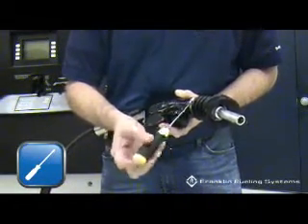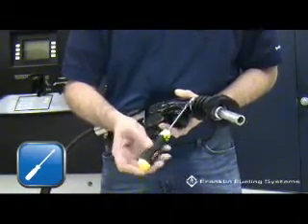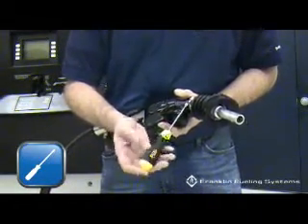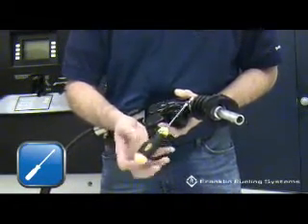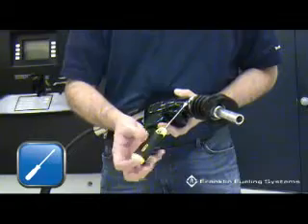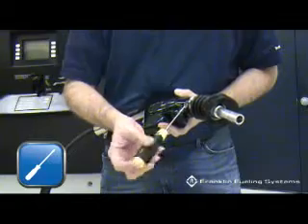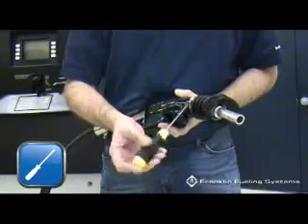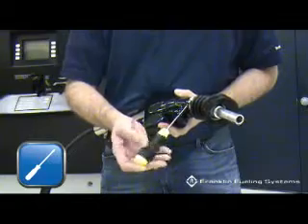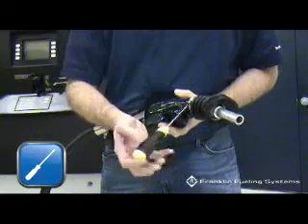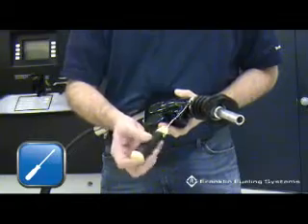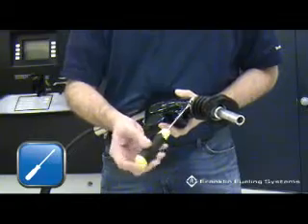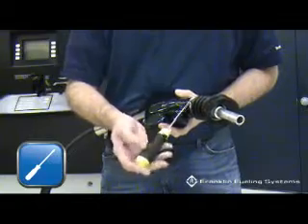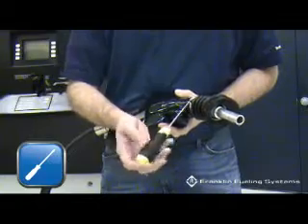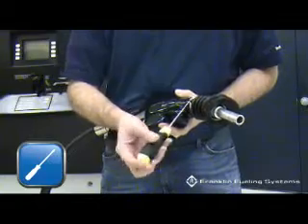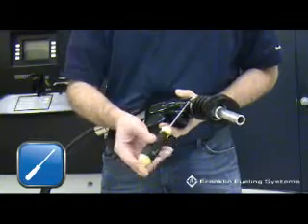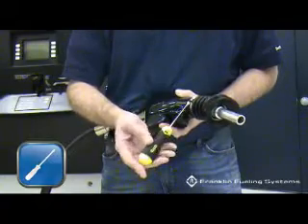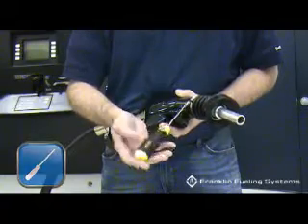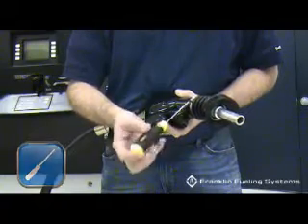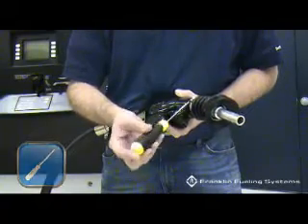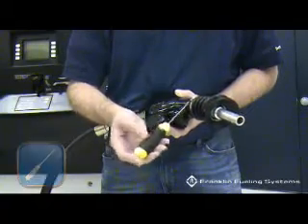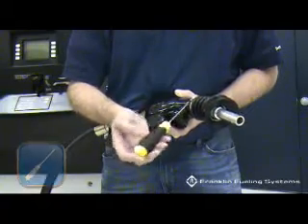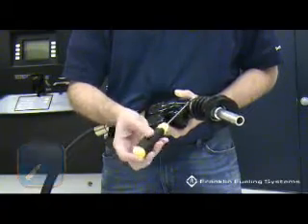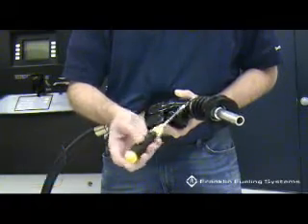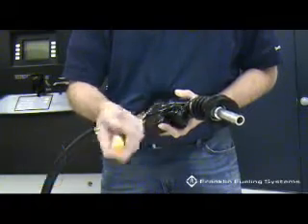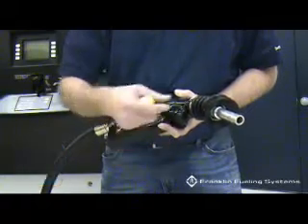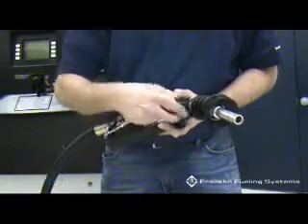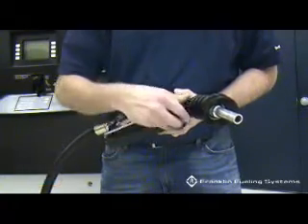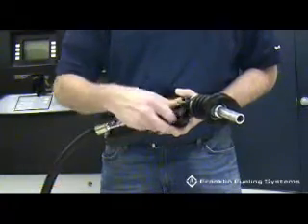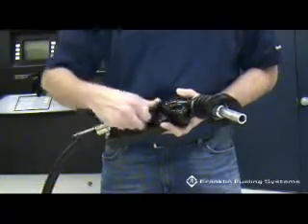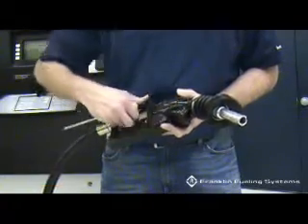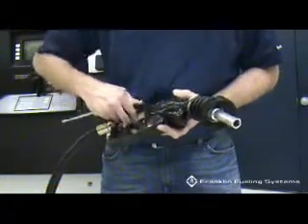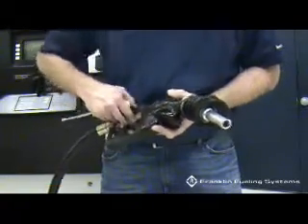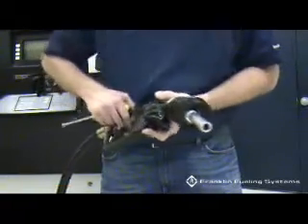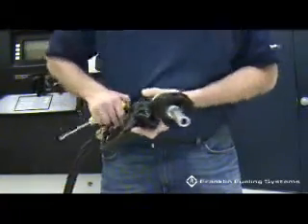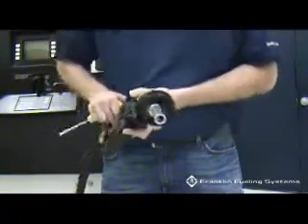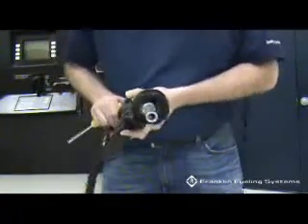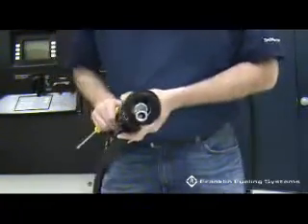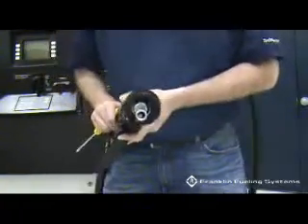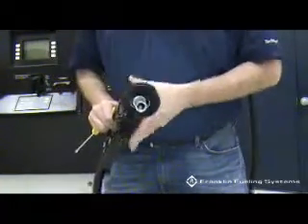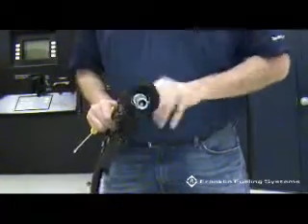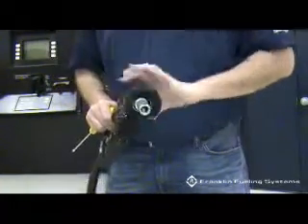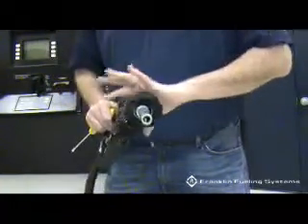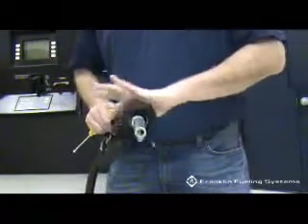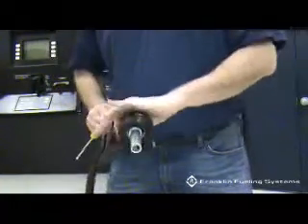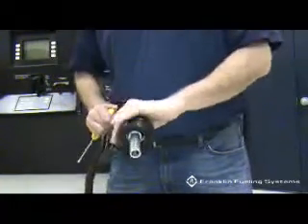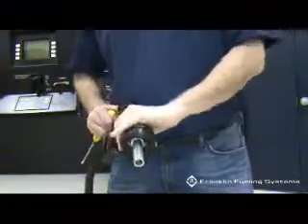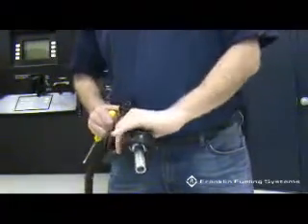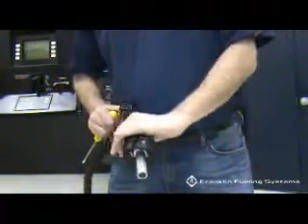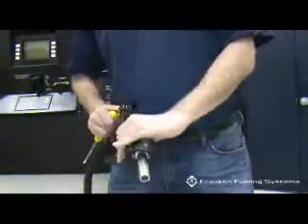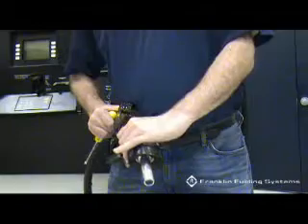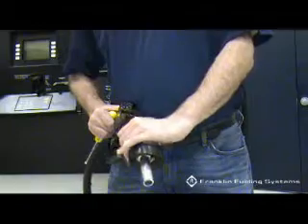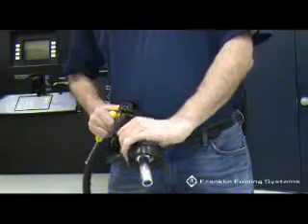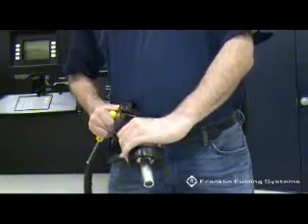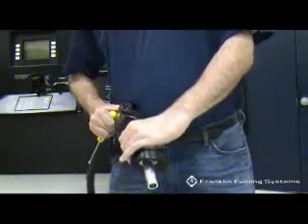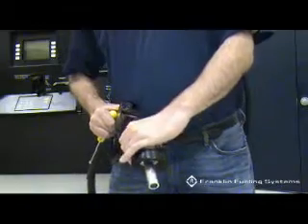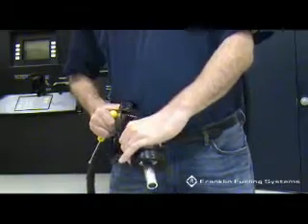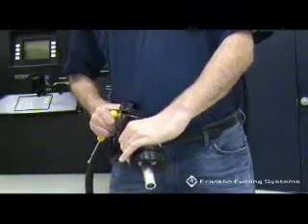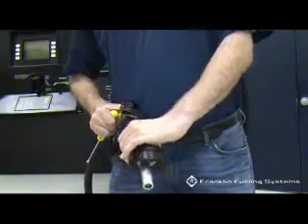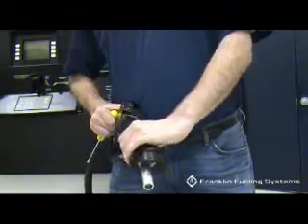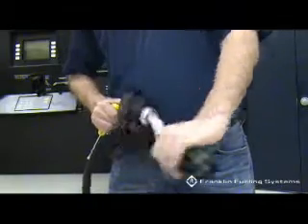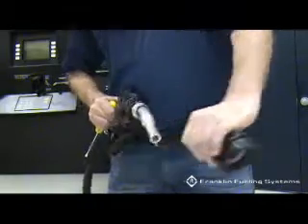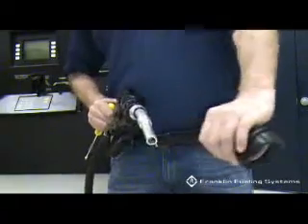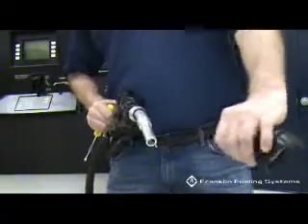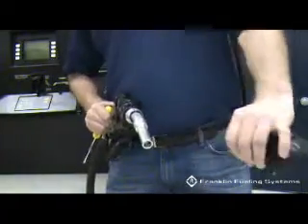Grip the mini boot and rotate back and forth at a maximum of 5 degrees in each direction while gently pulling to separate the mini boot from the nozzle.